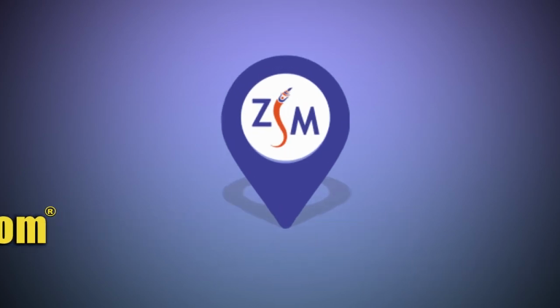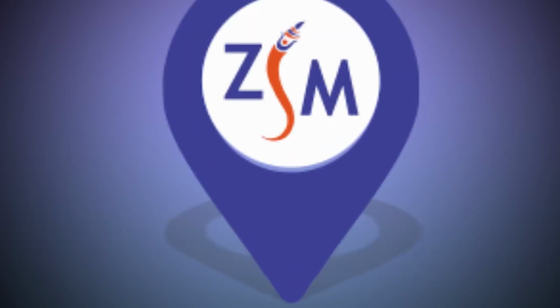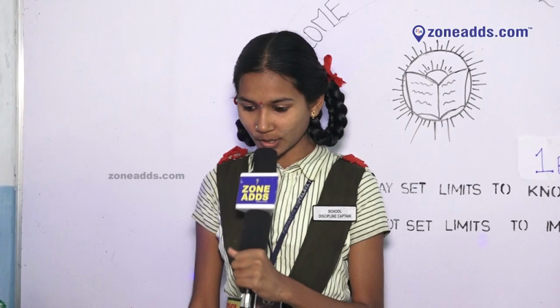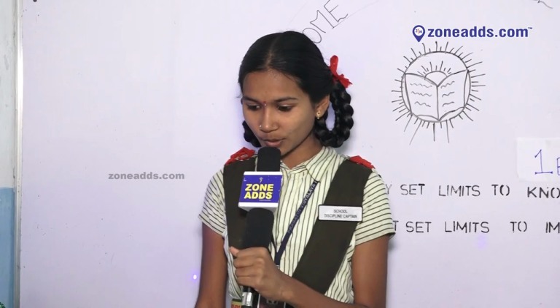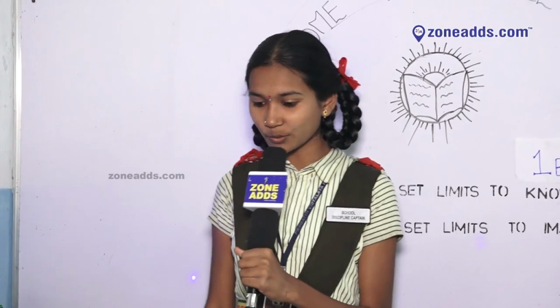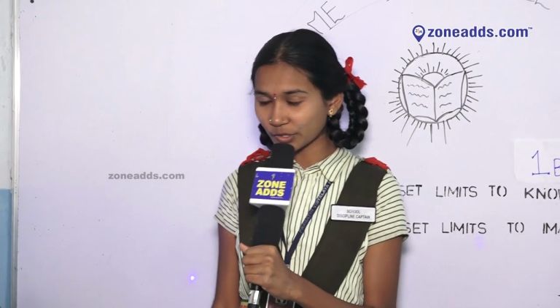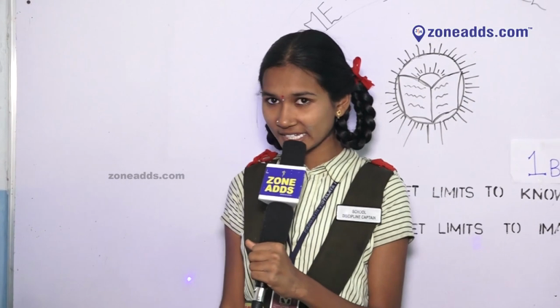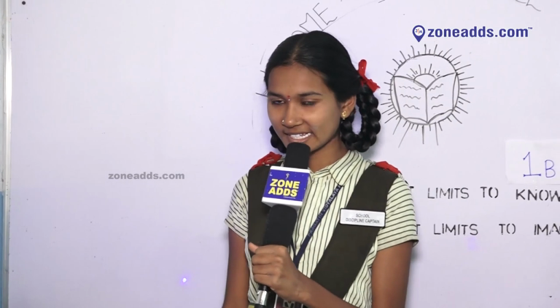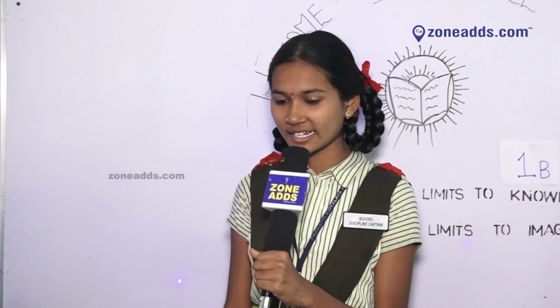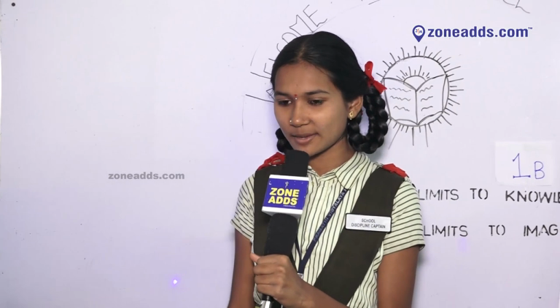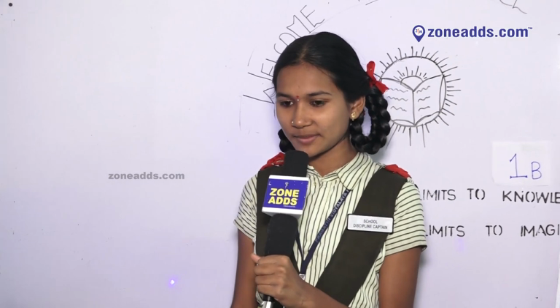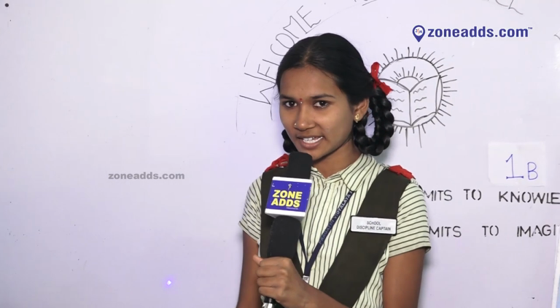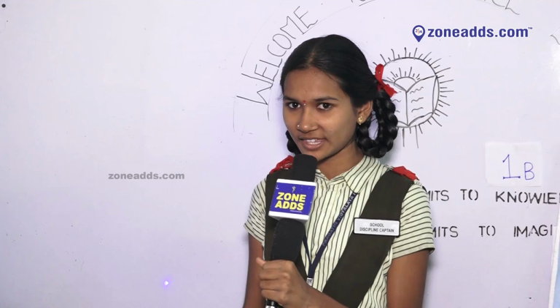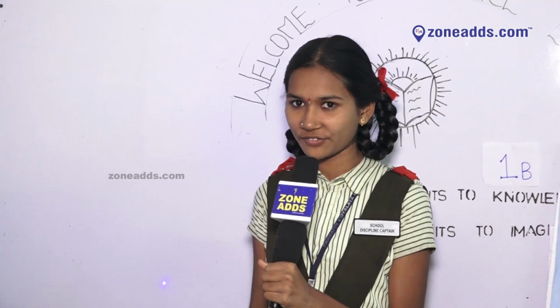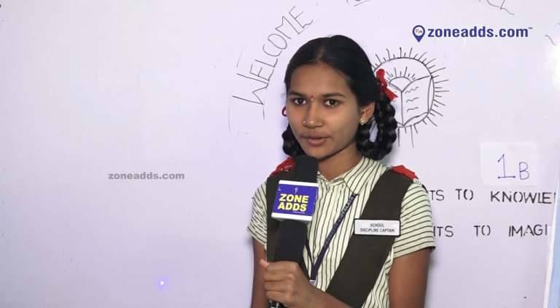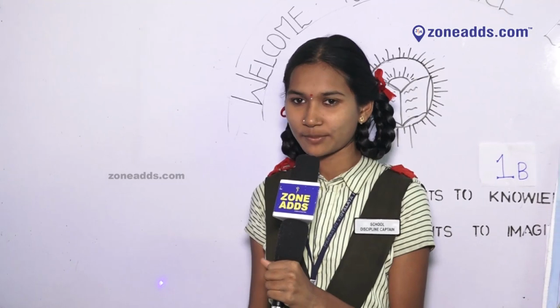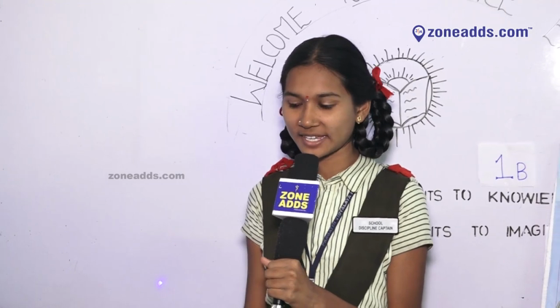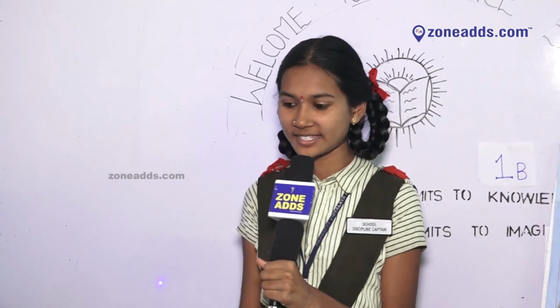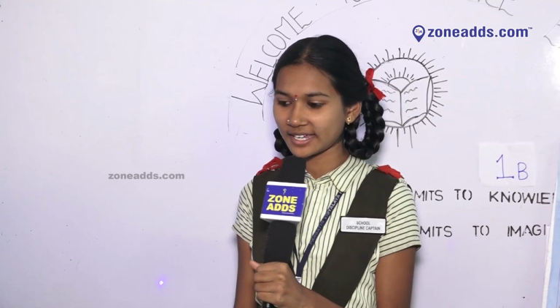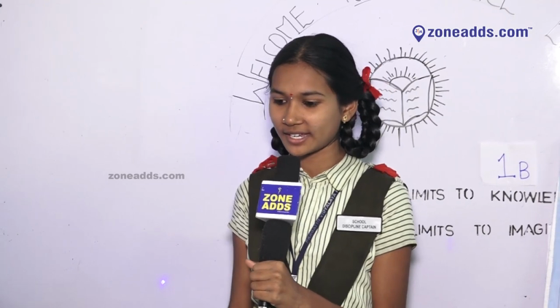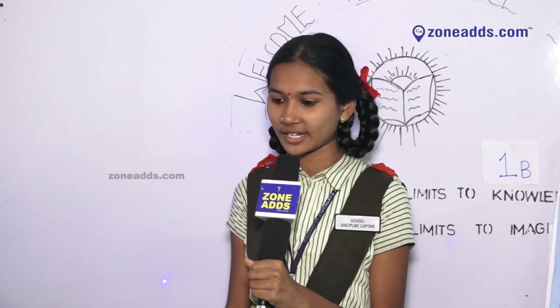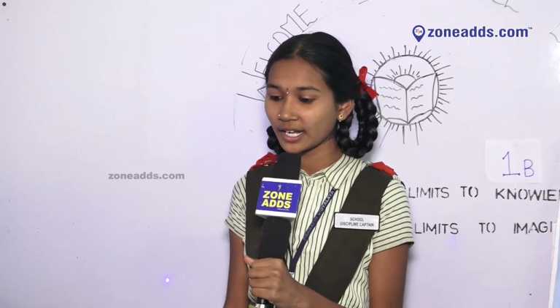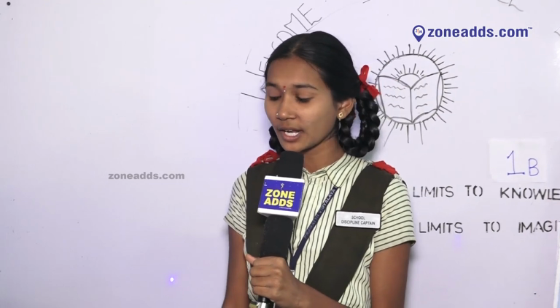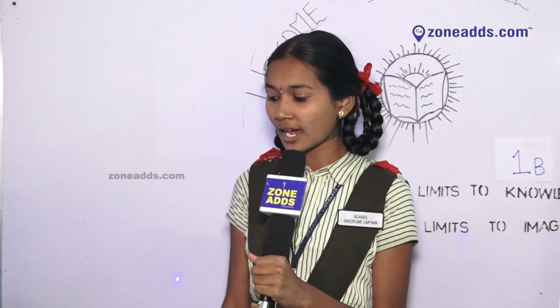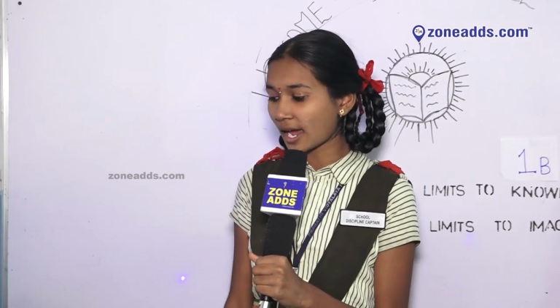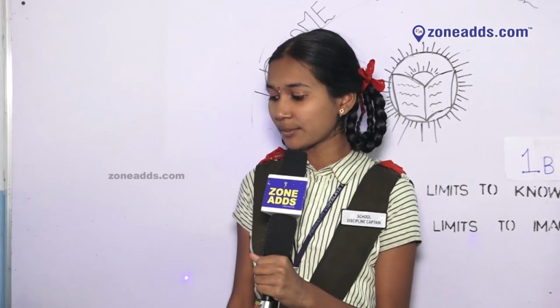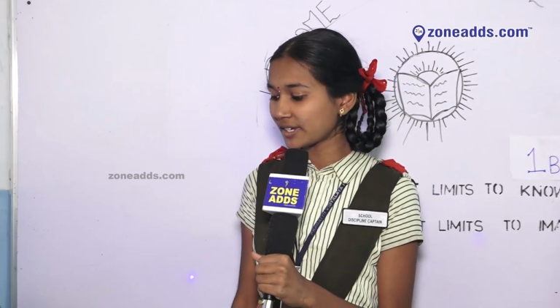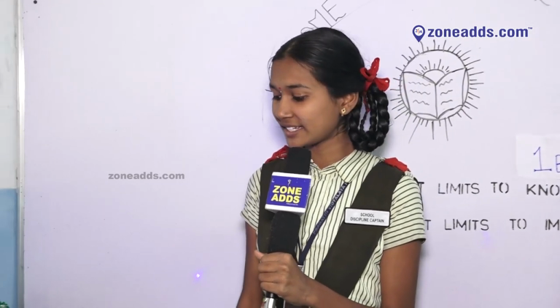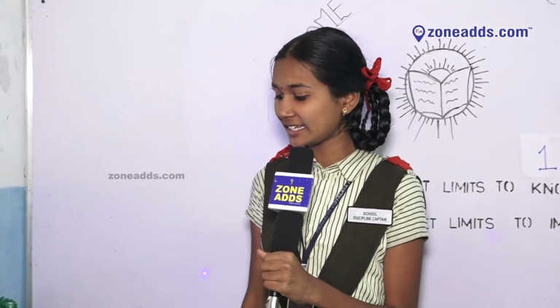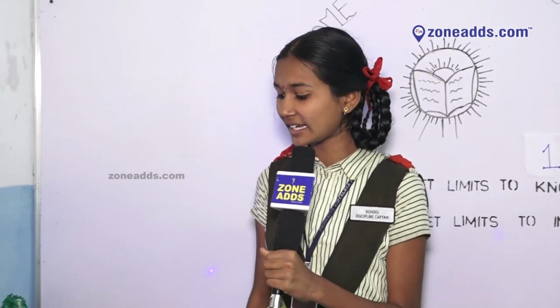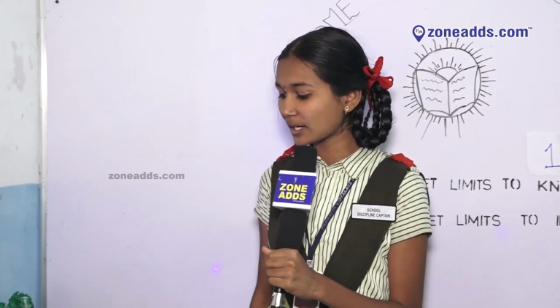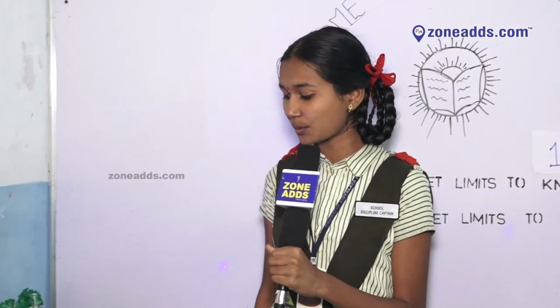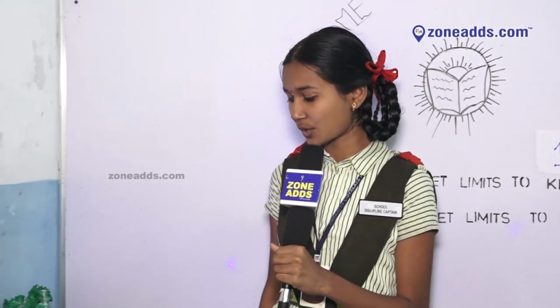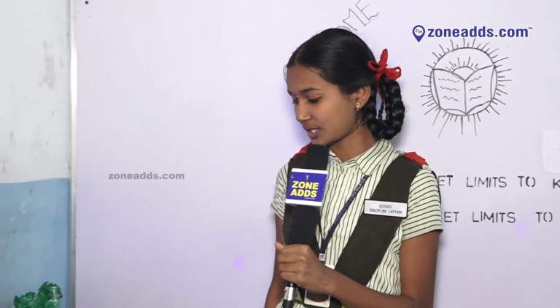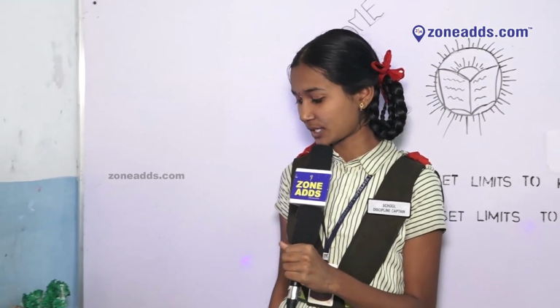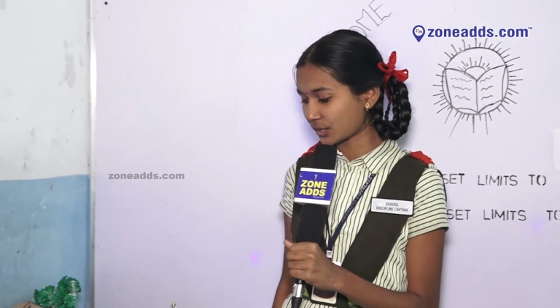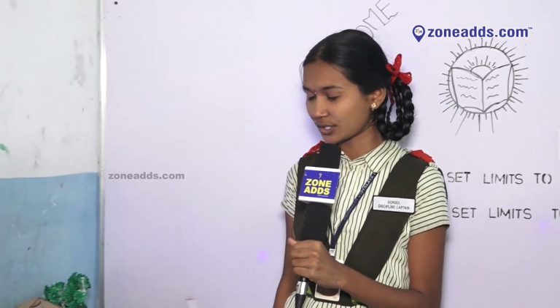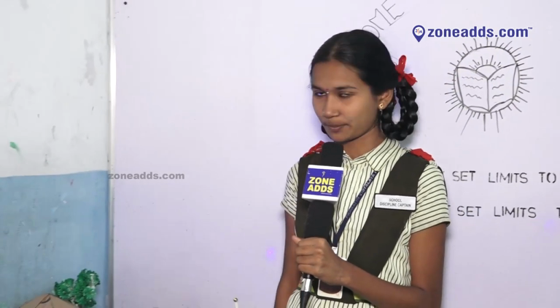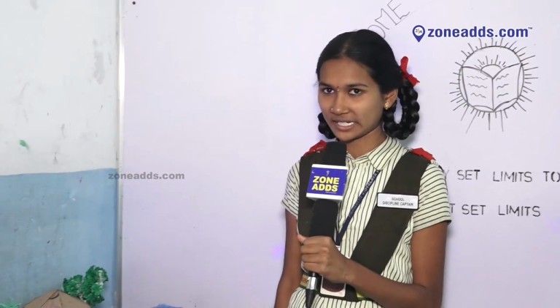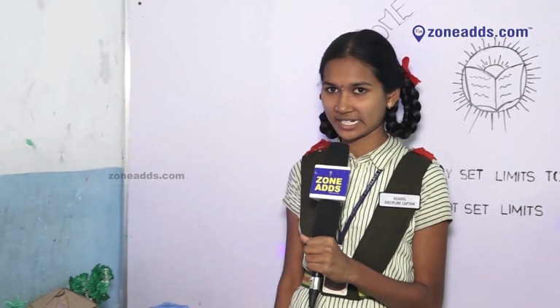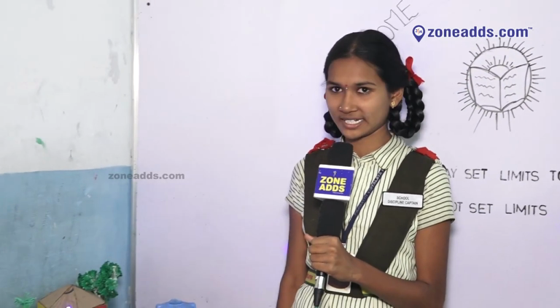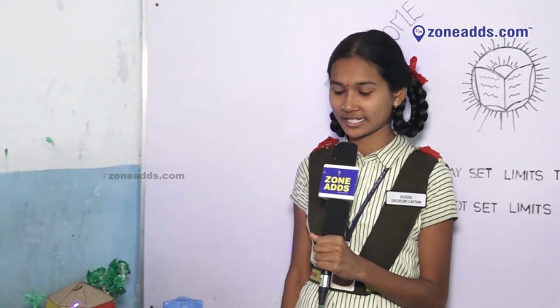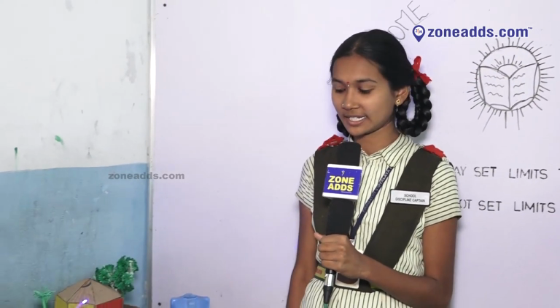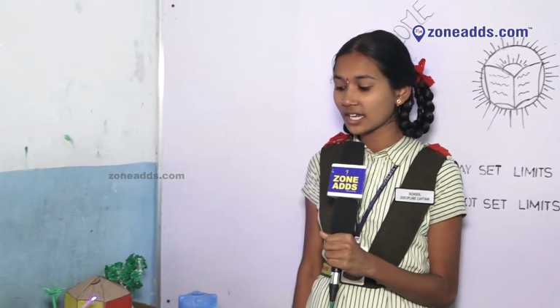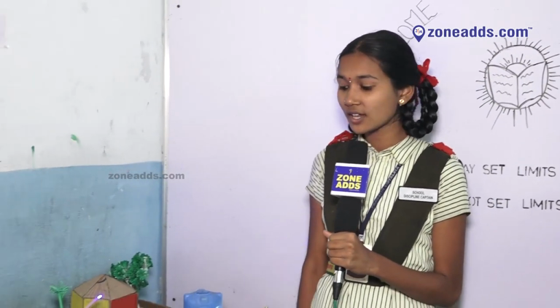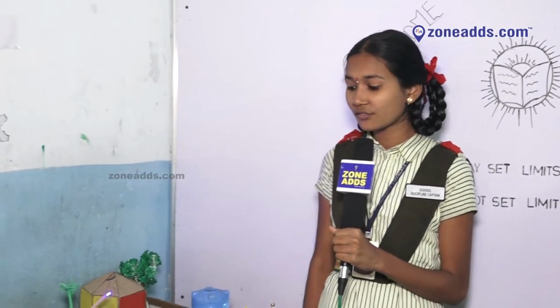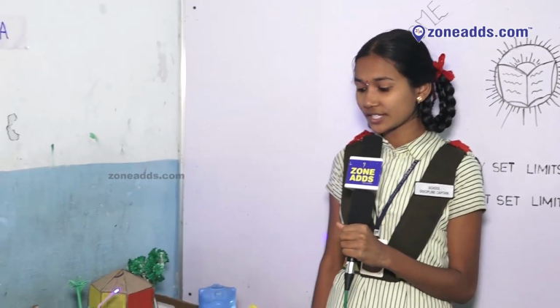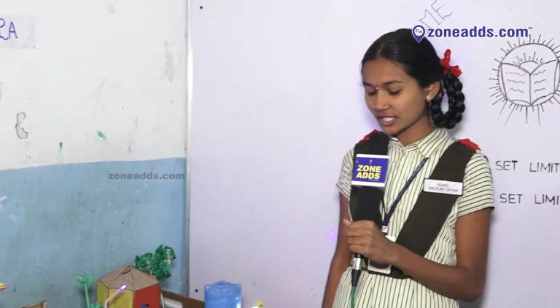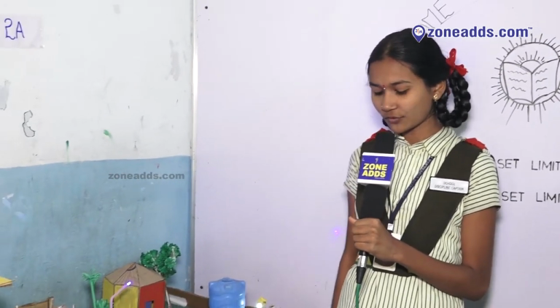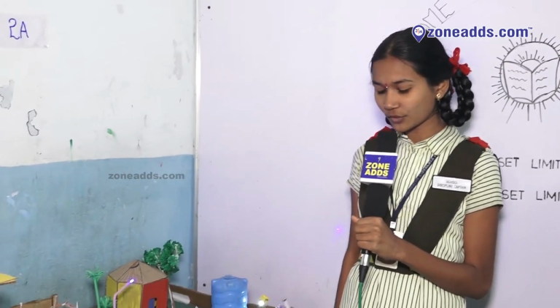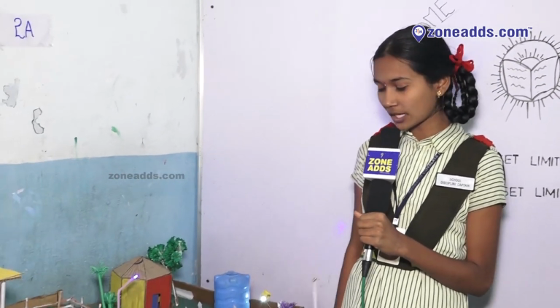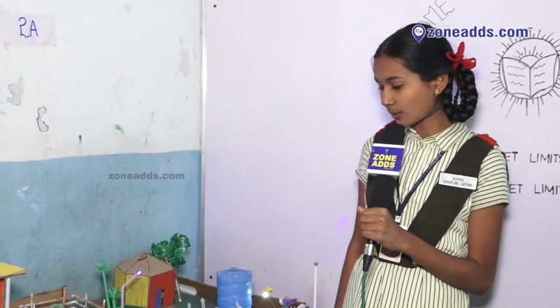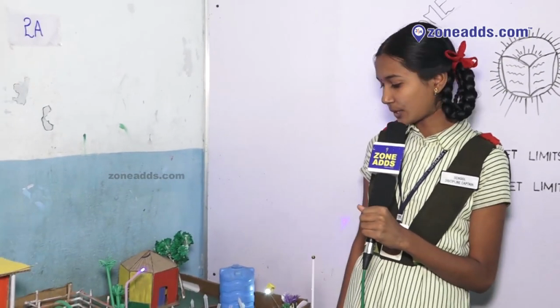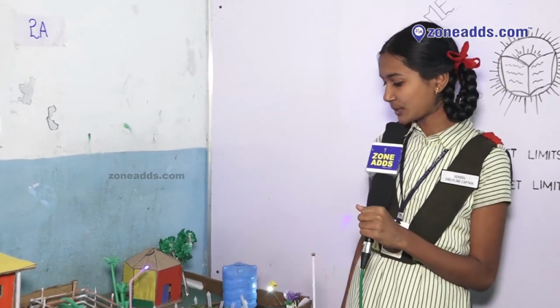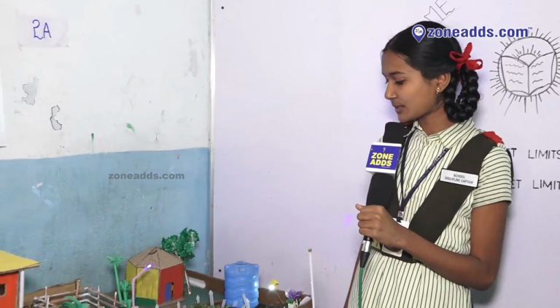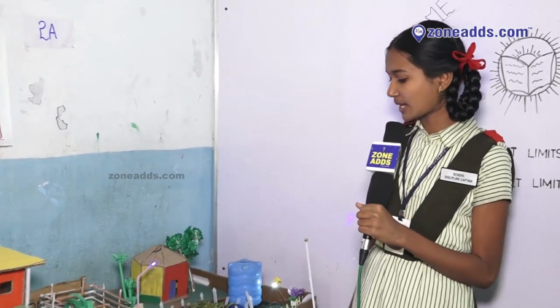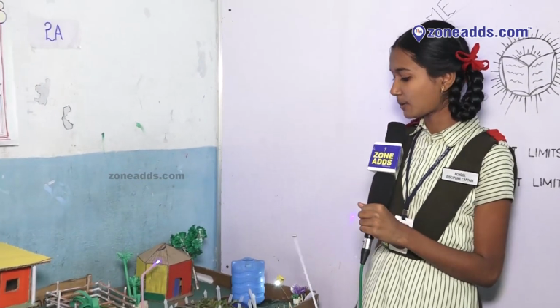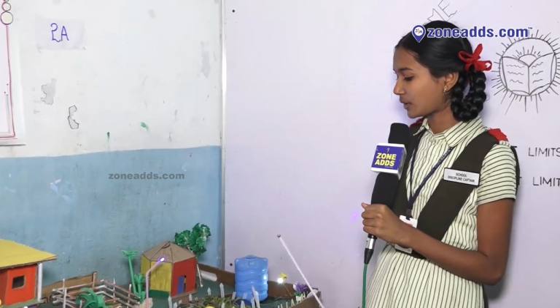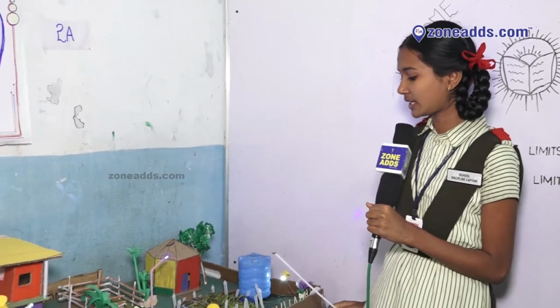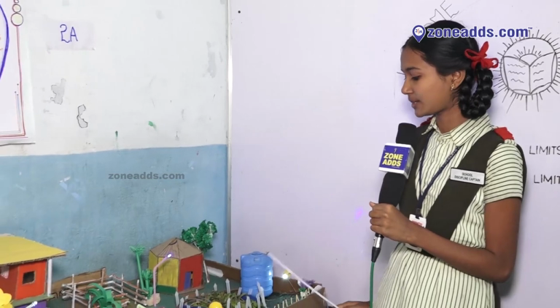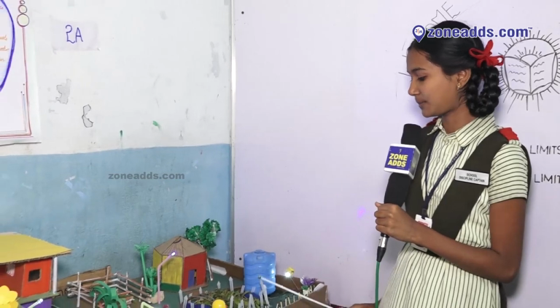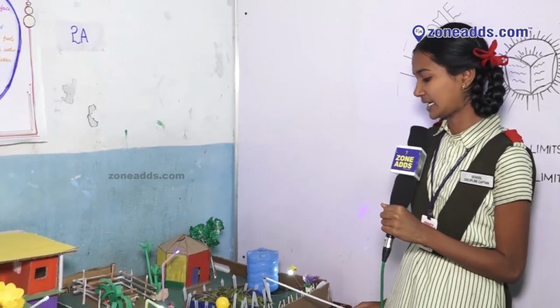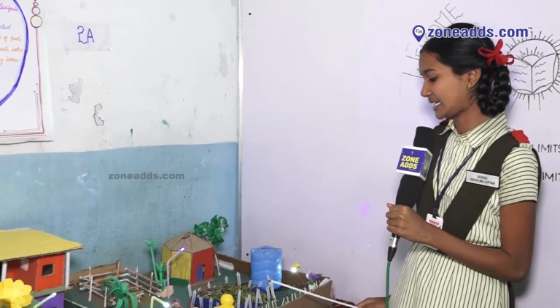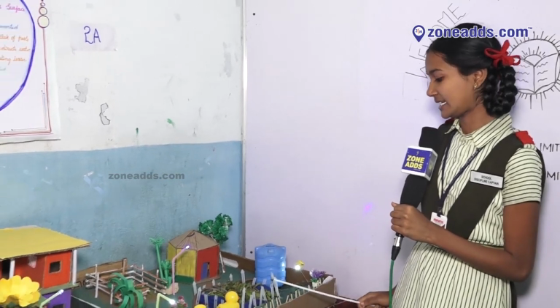Good morning sir. I am Sandhya from 9th standard. I am presenting a project on drip irrigation. First of all I want to say about drip irrigation.